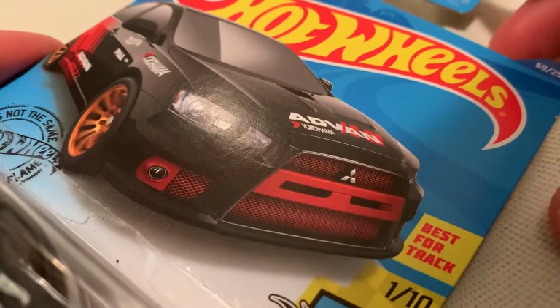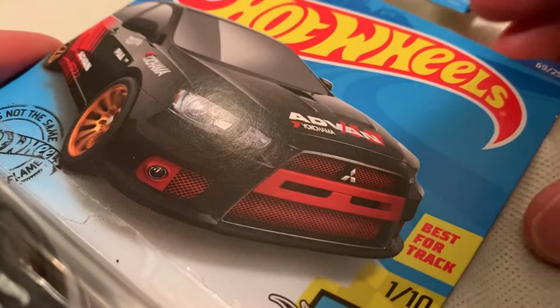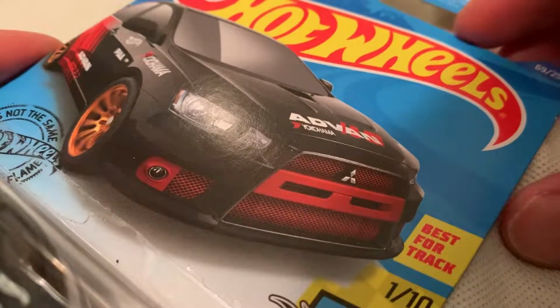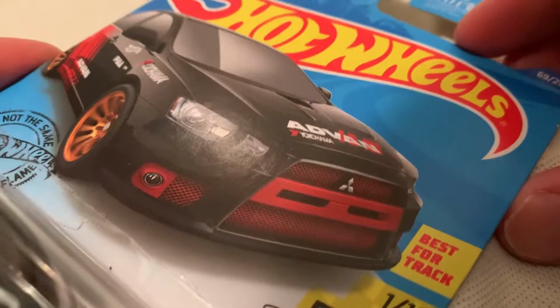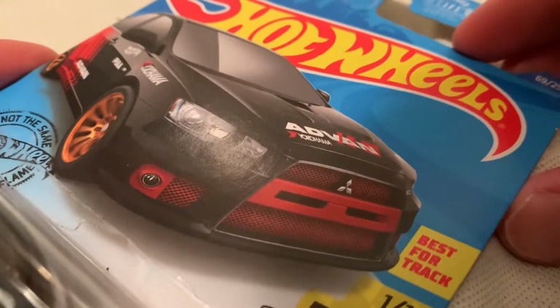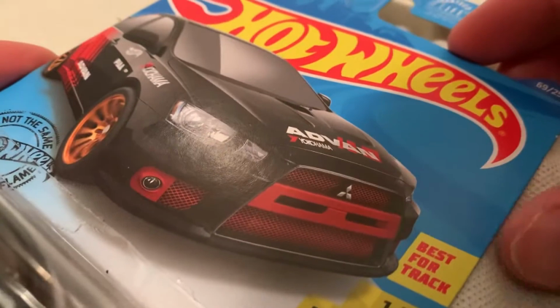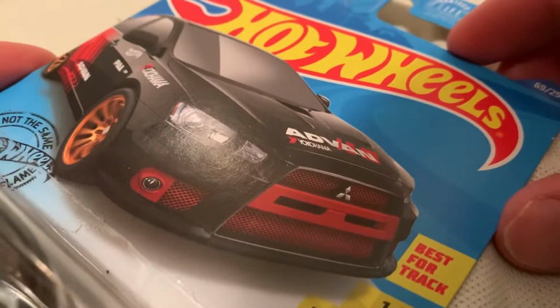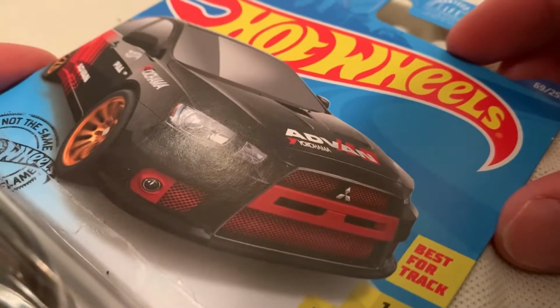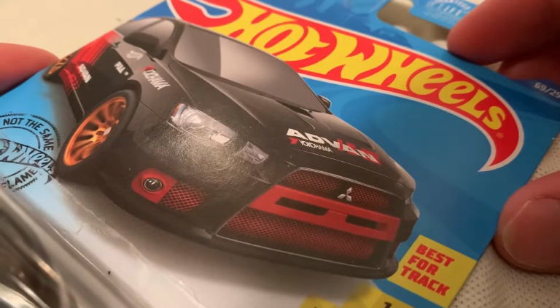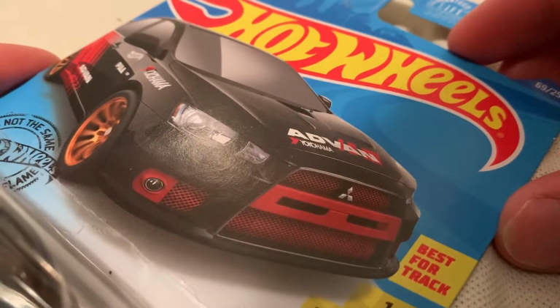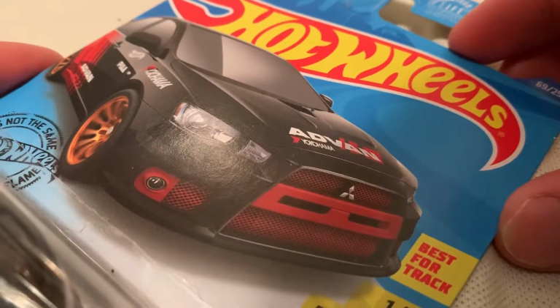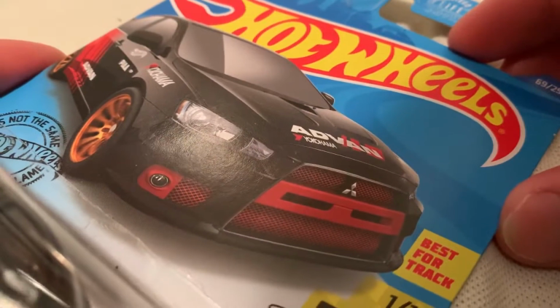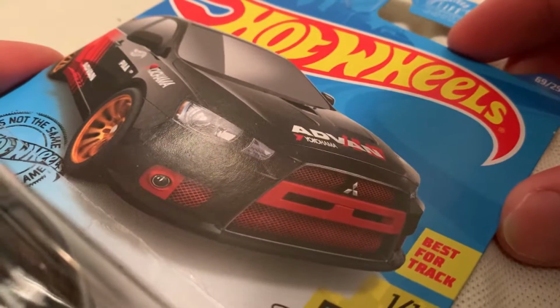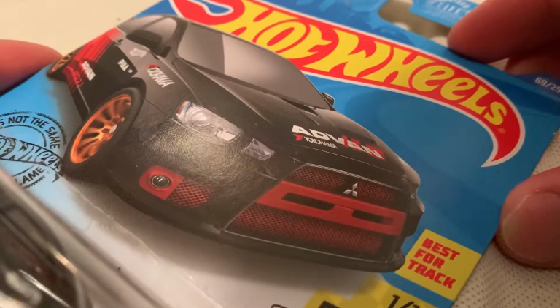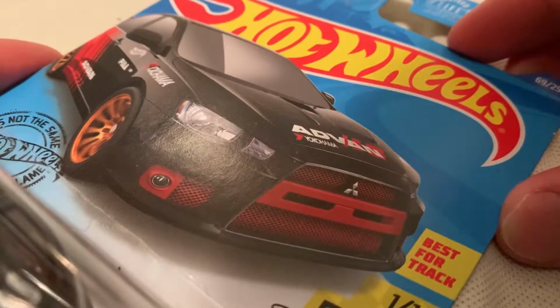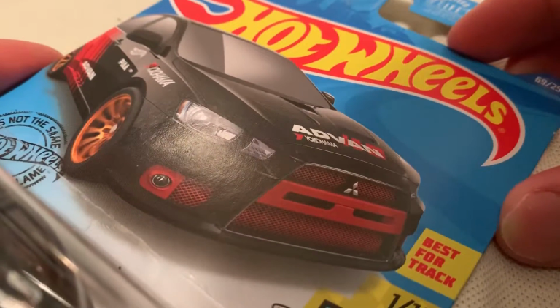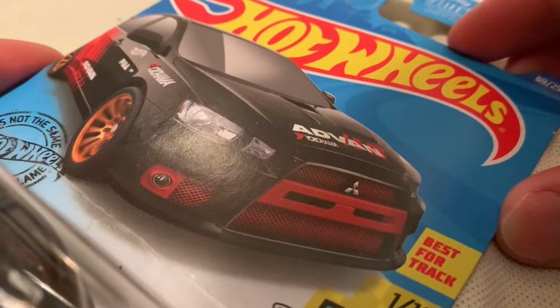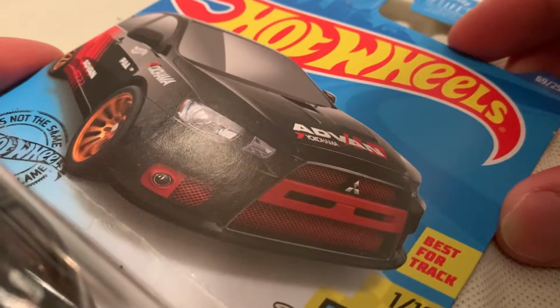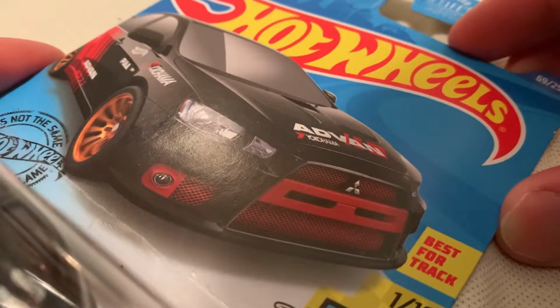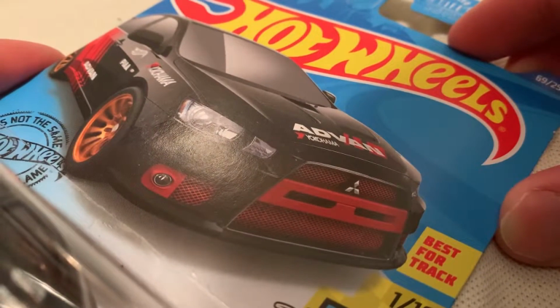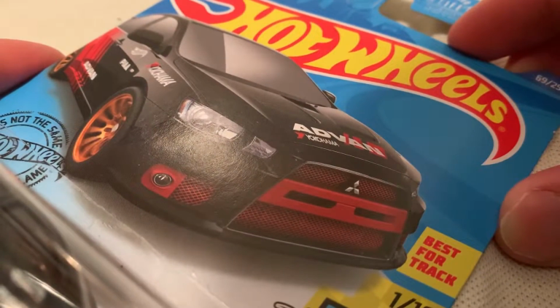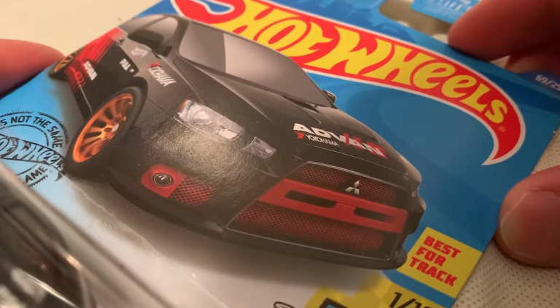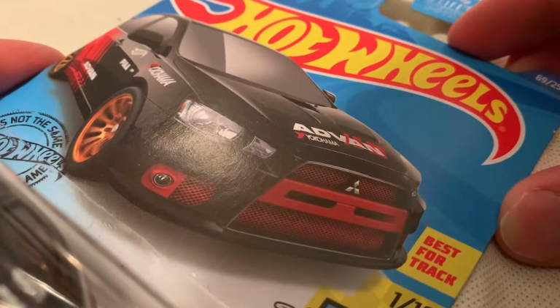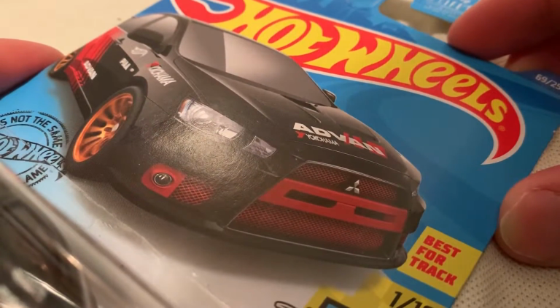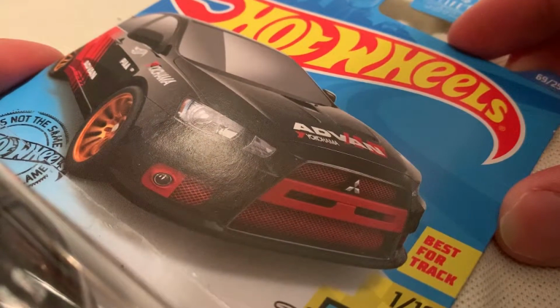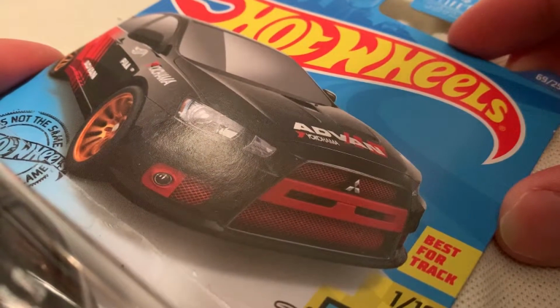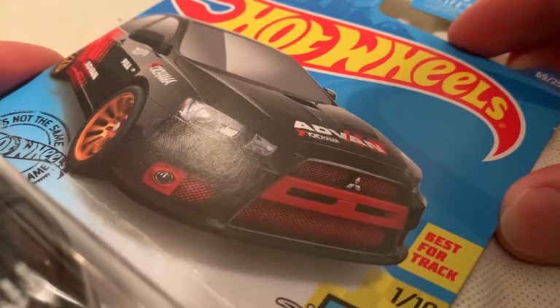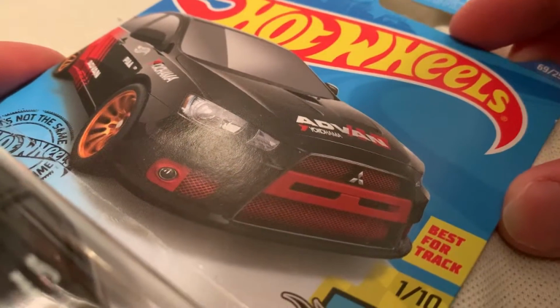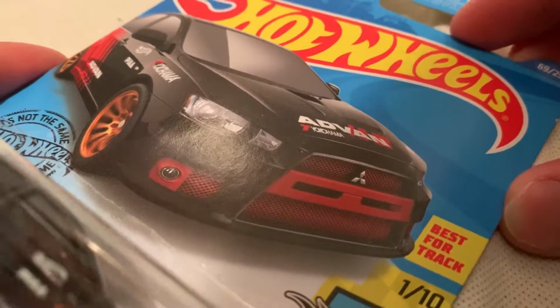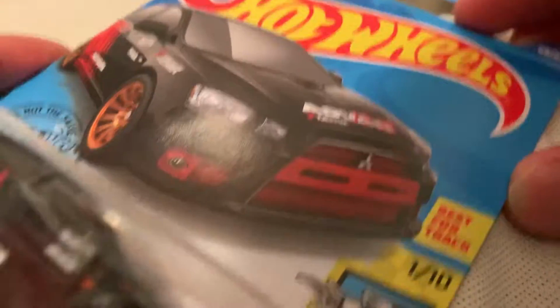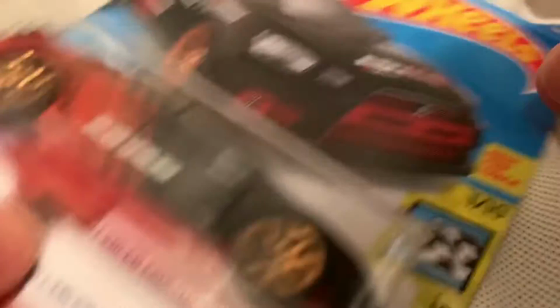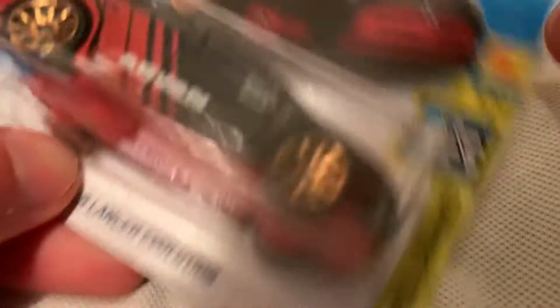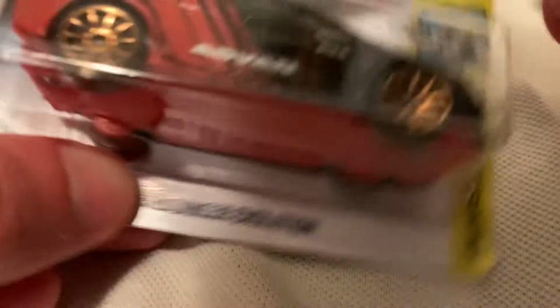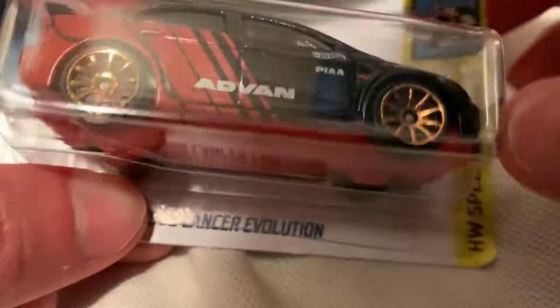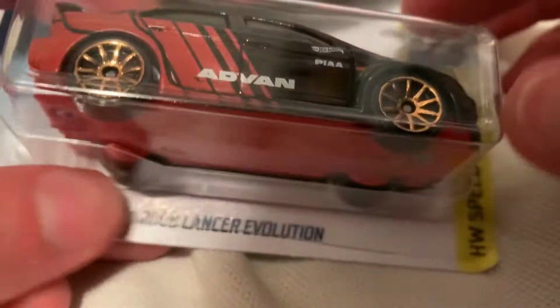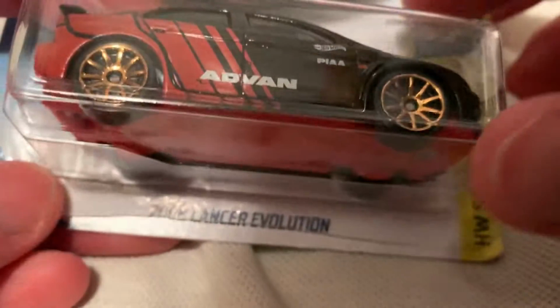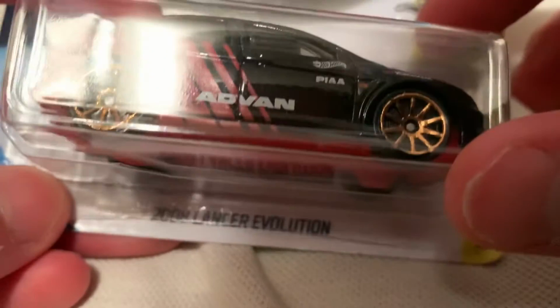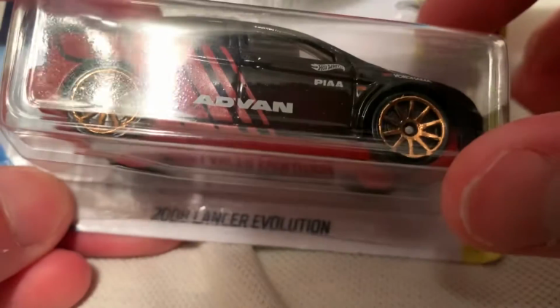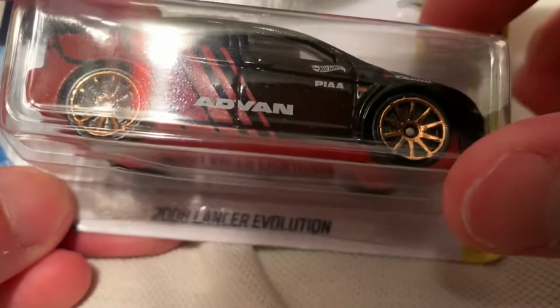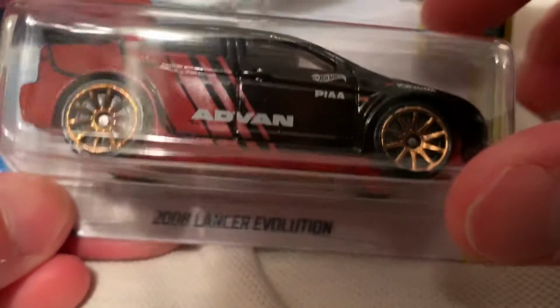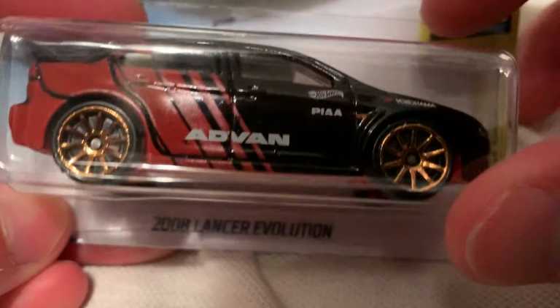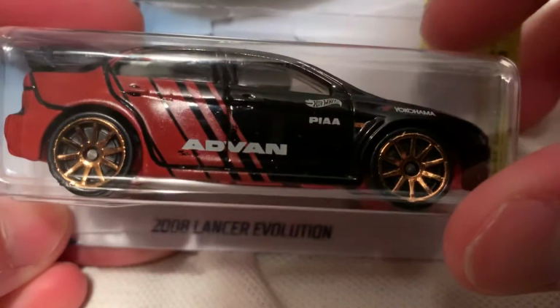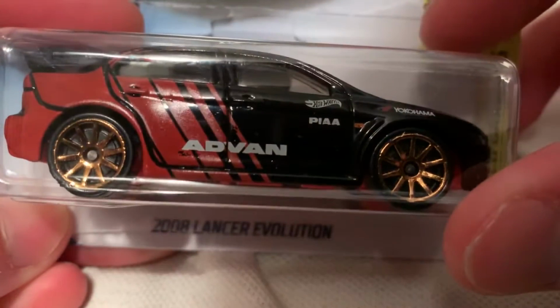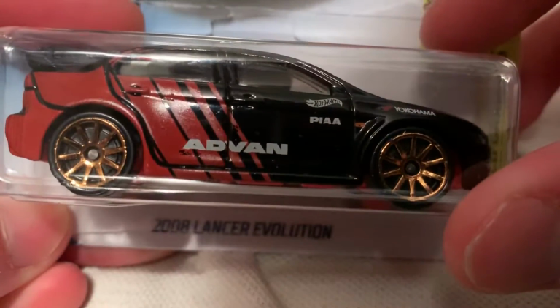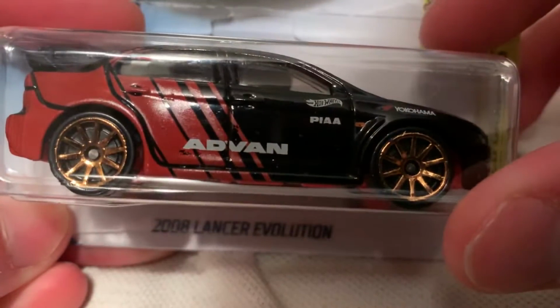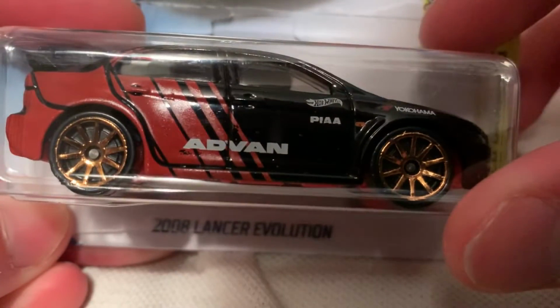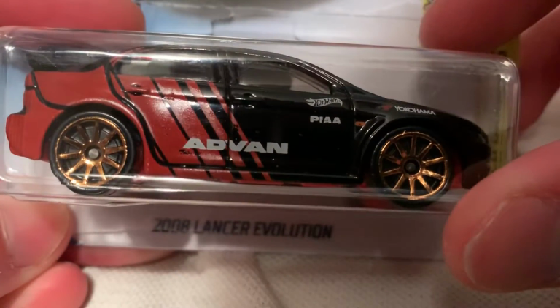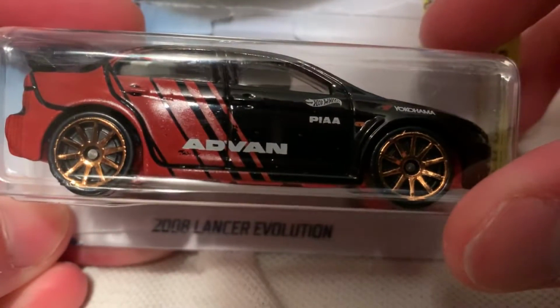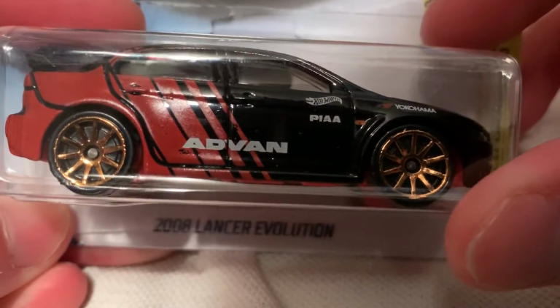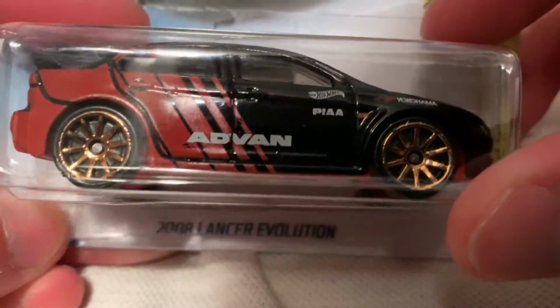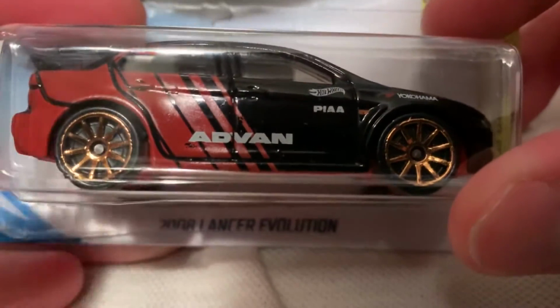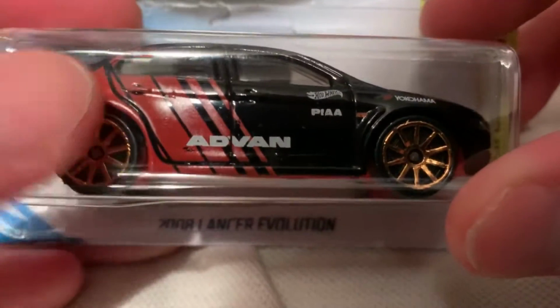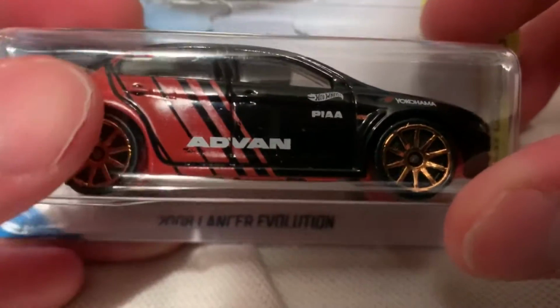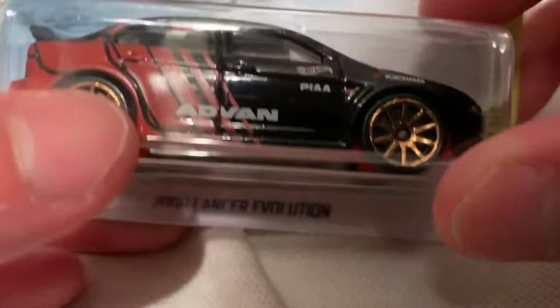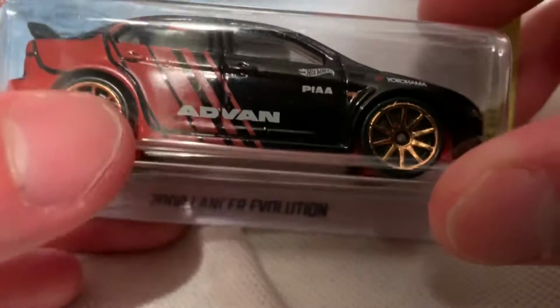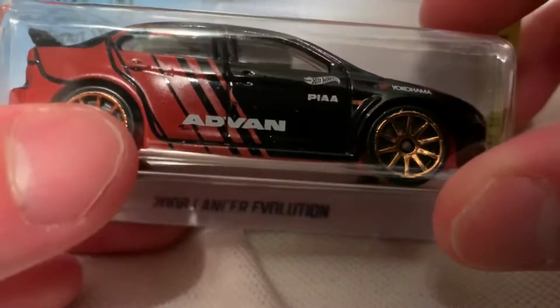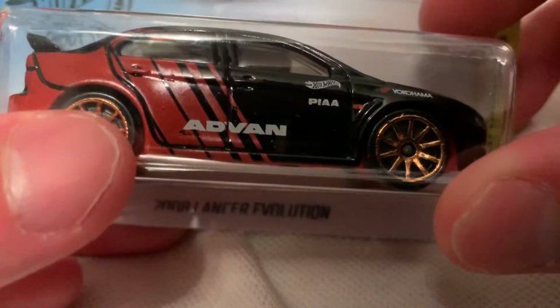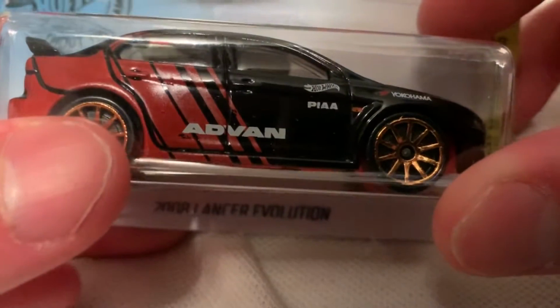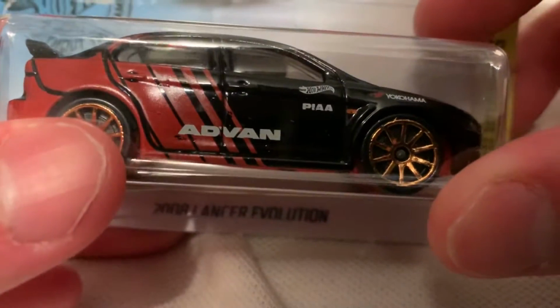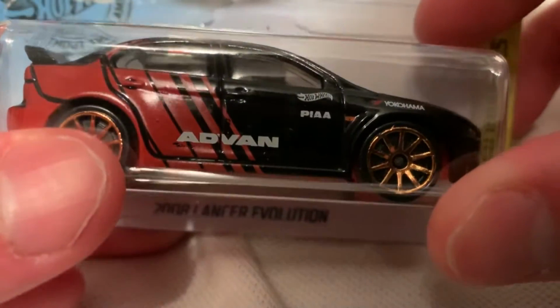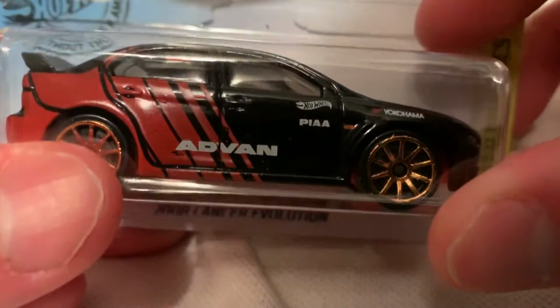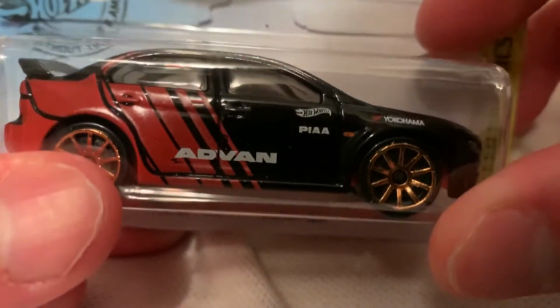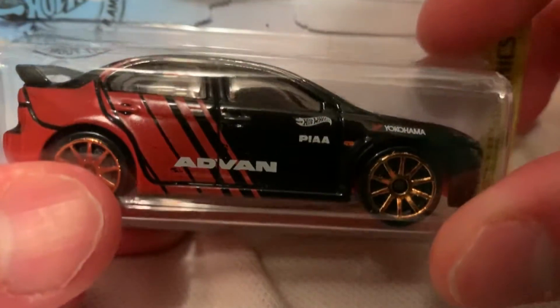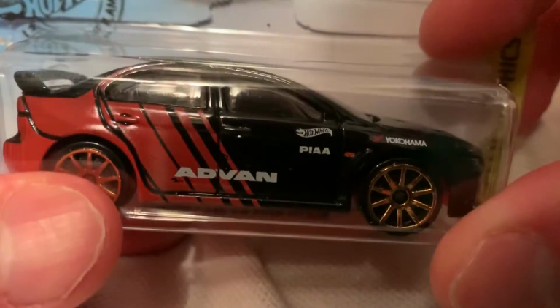Hey YouTube, it's me Julen. Here's a 2008 Mitsubishi Lancer Evolution with the Advan Deco — pretty sweet in the black and red.